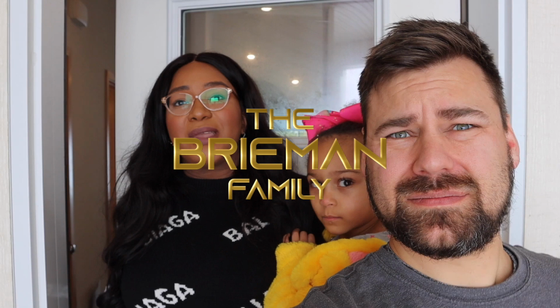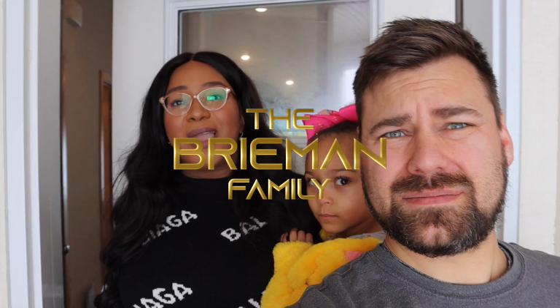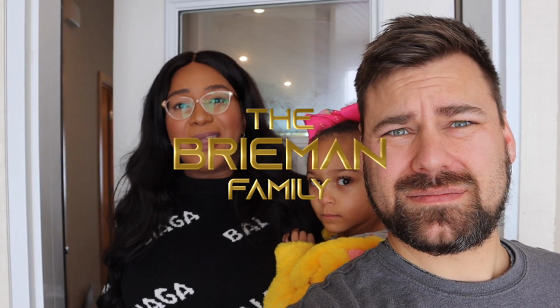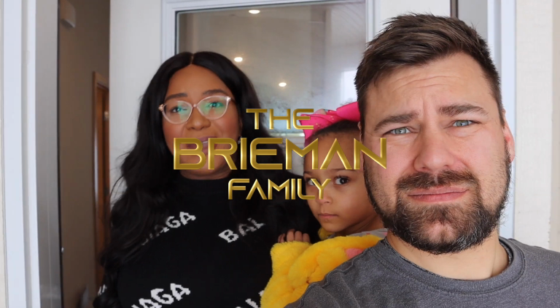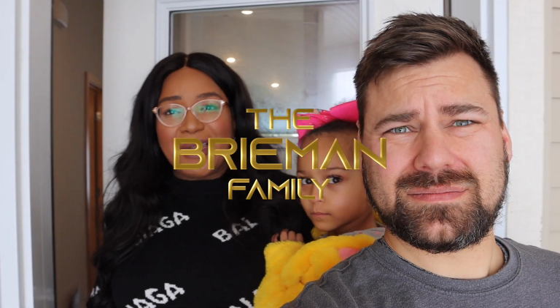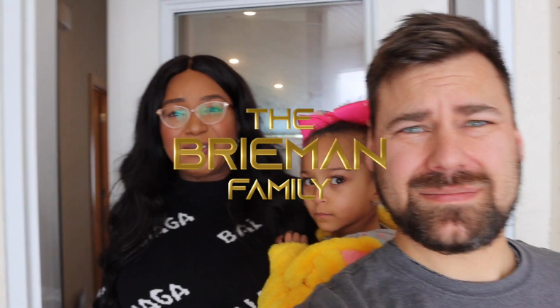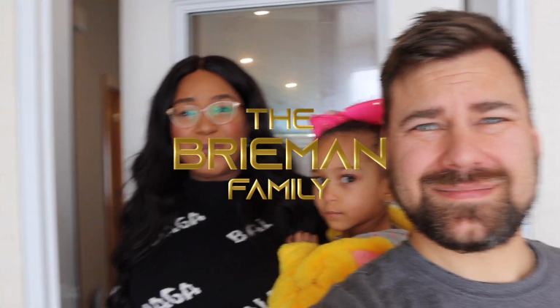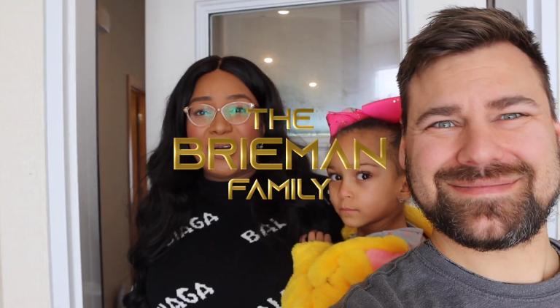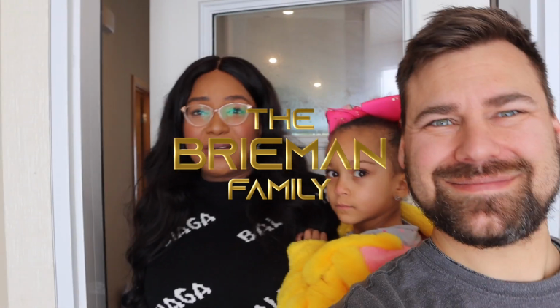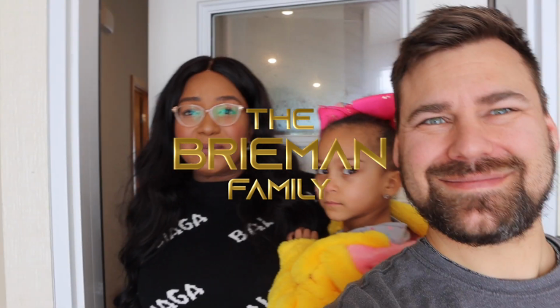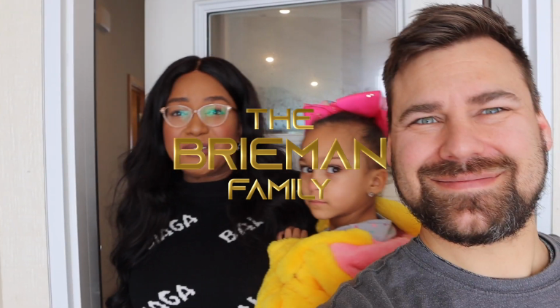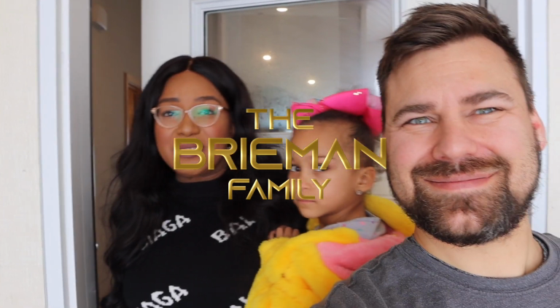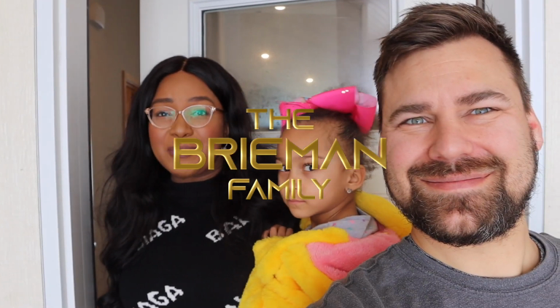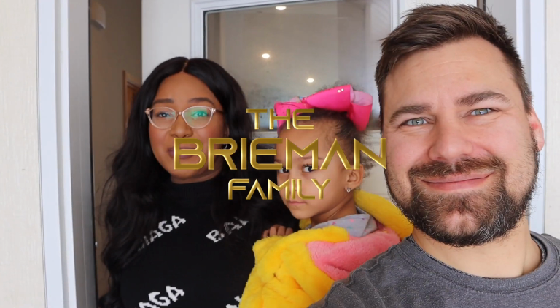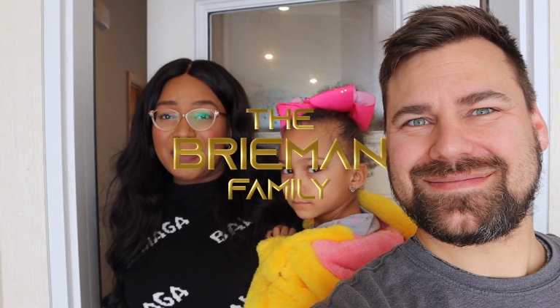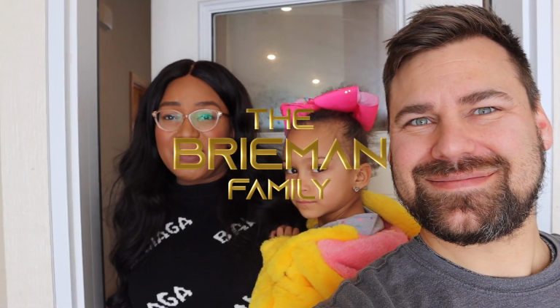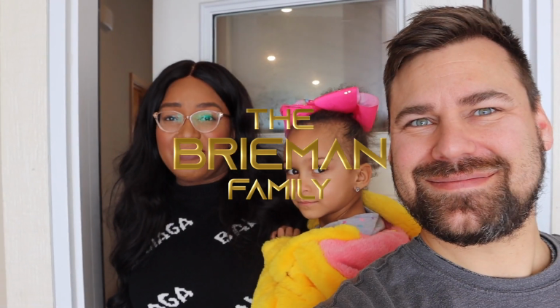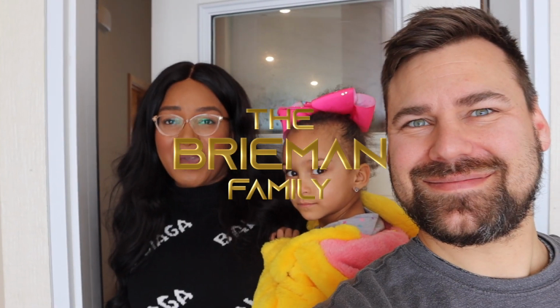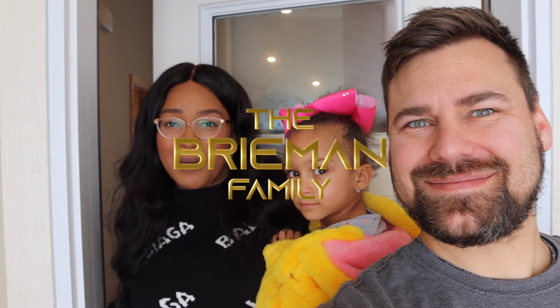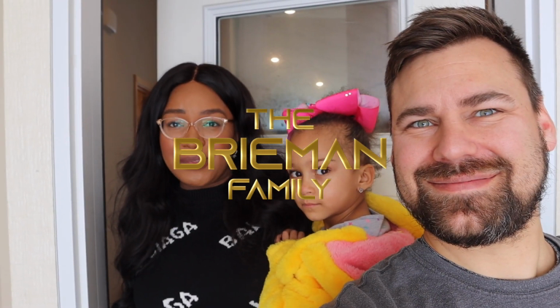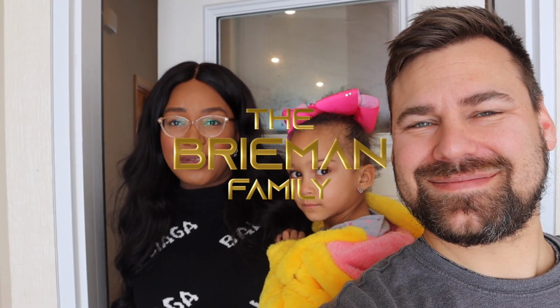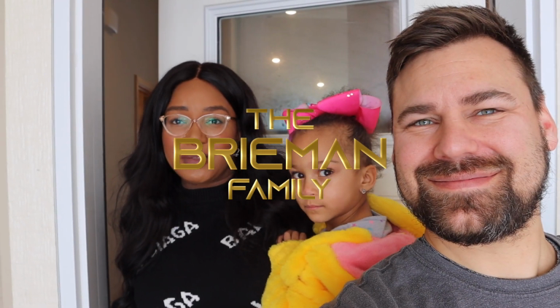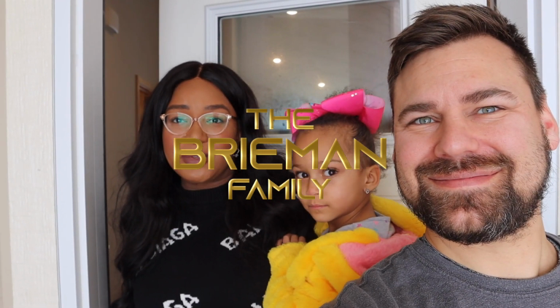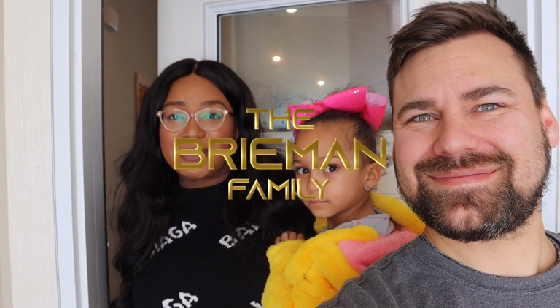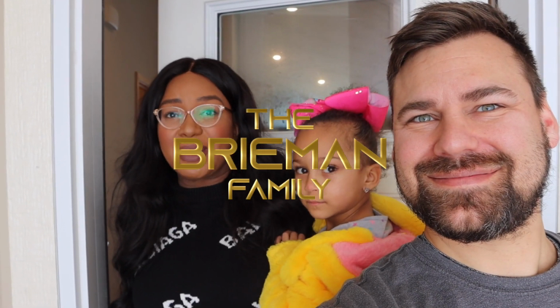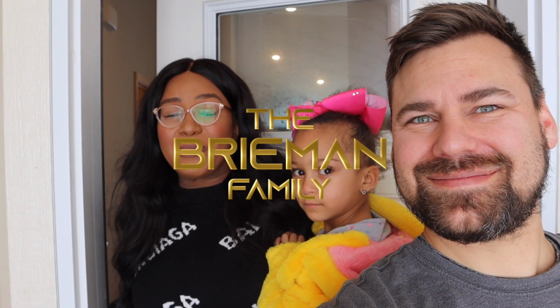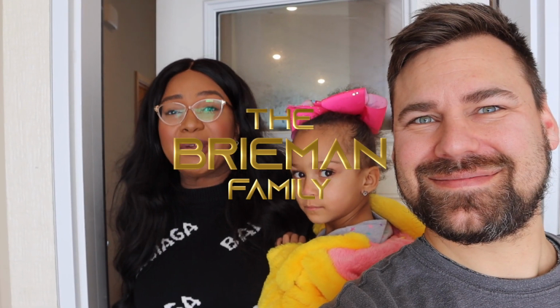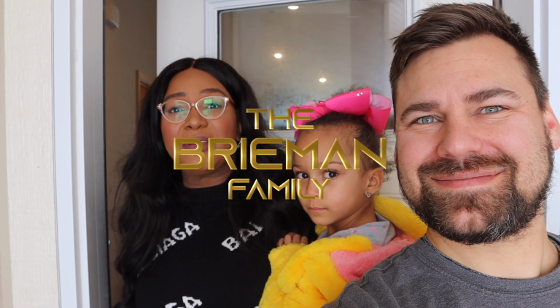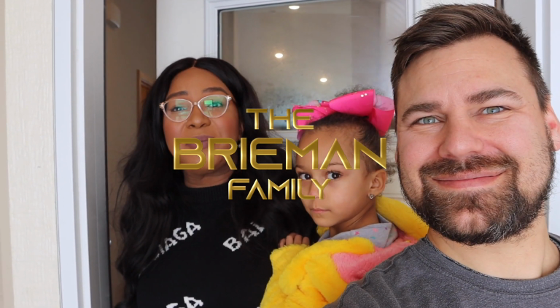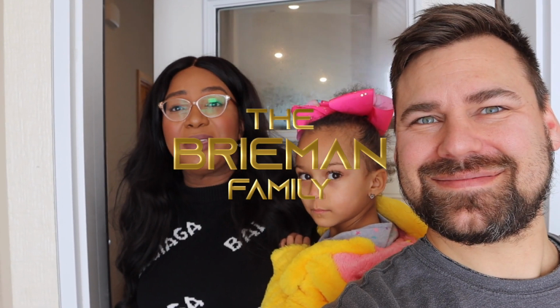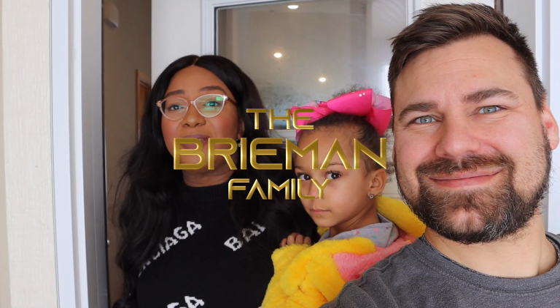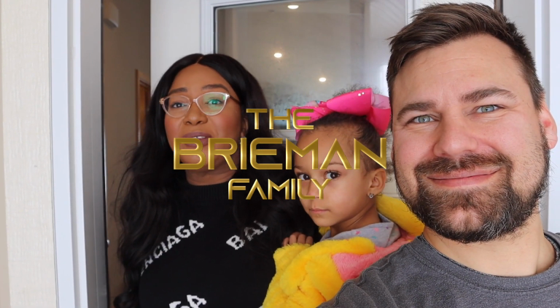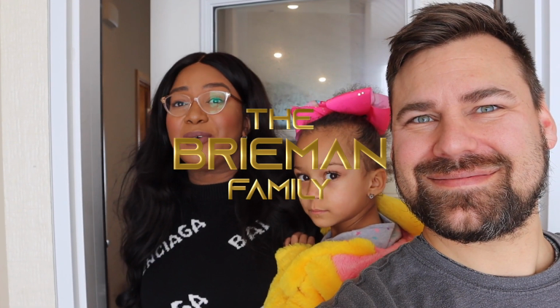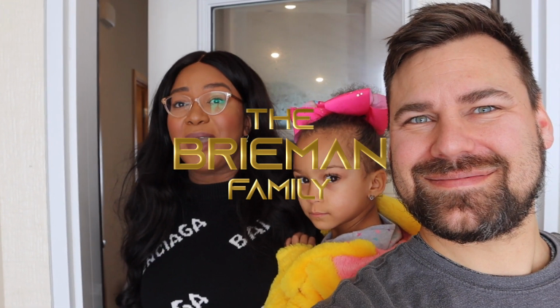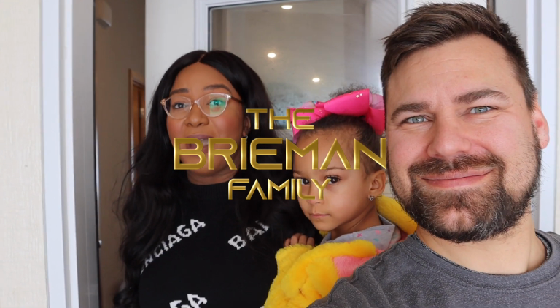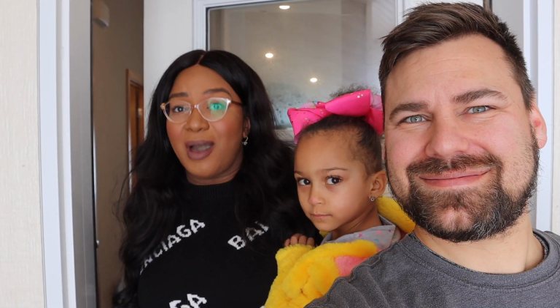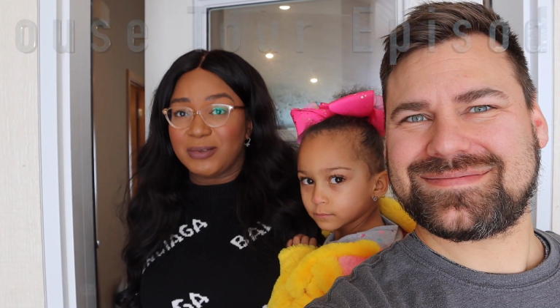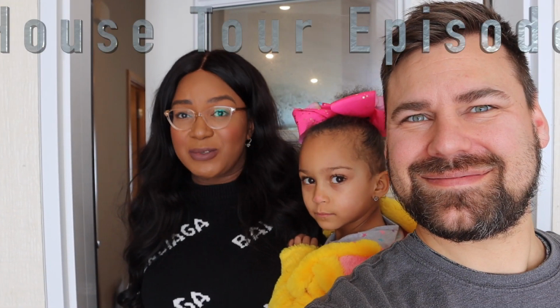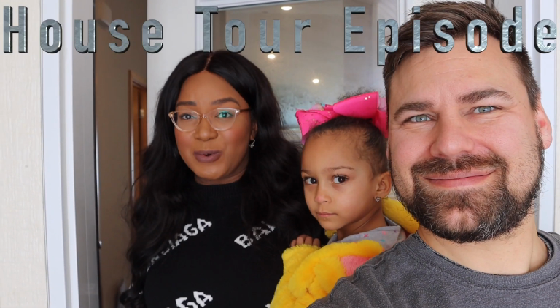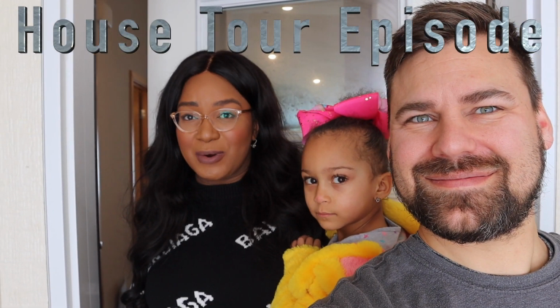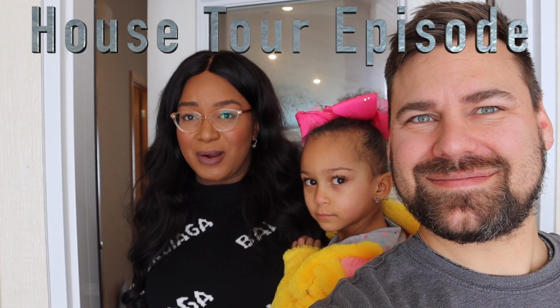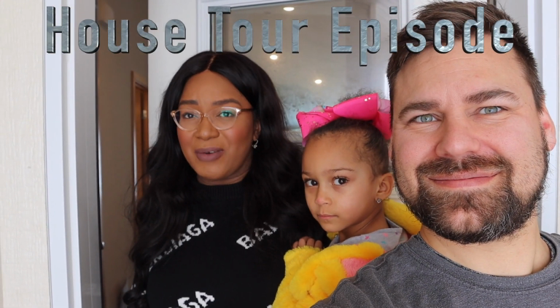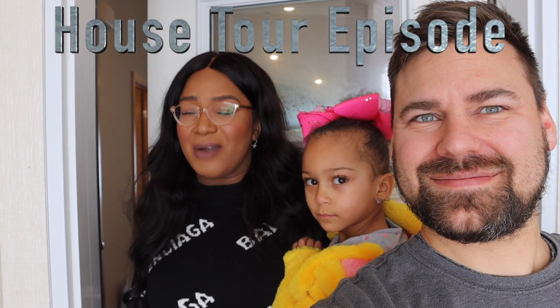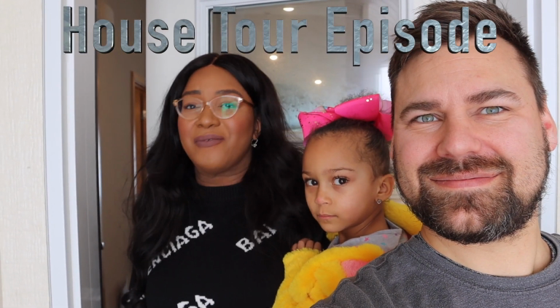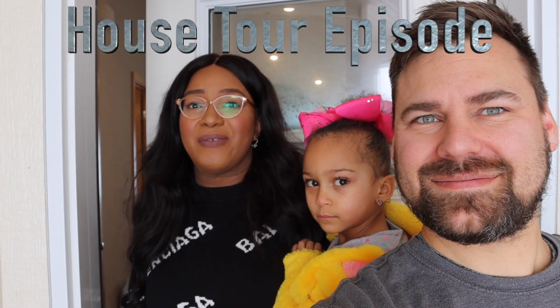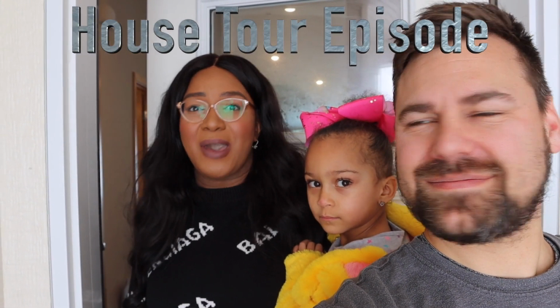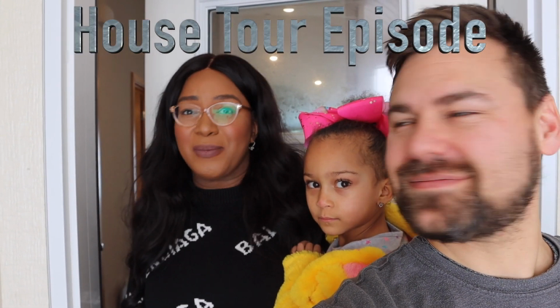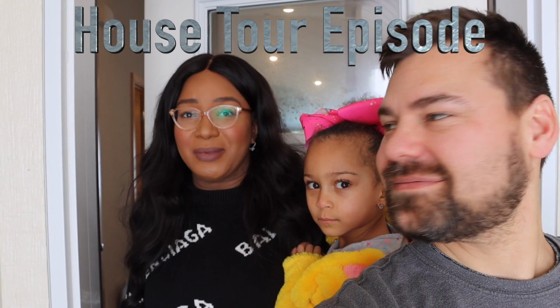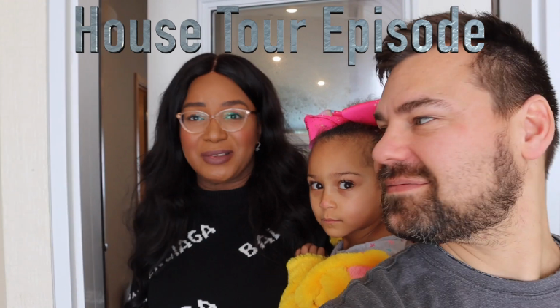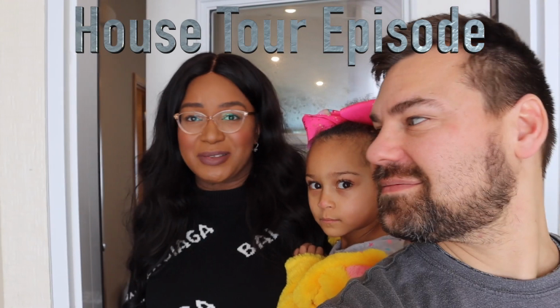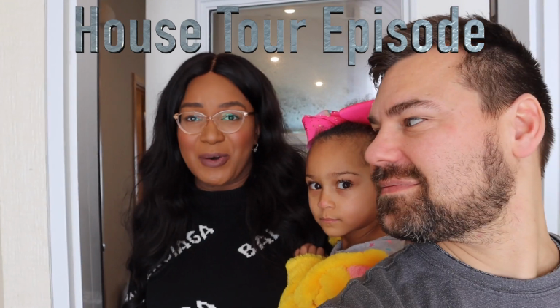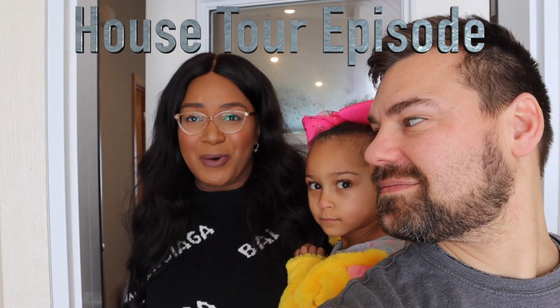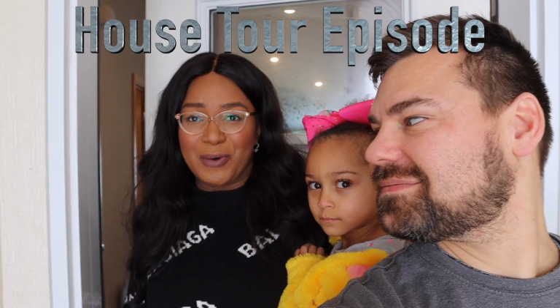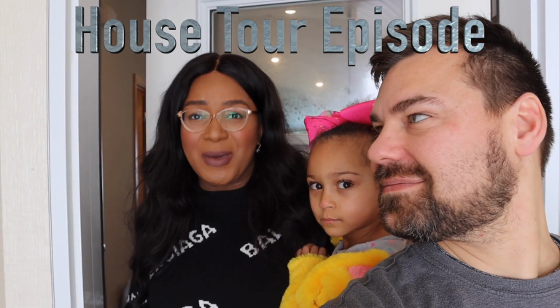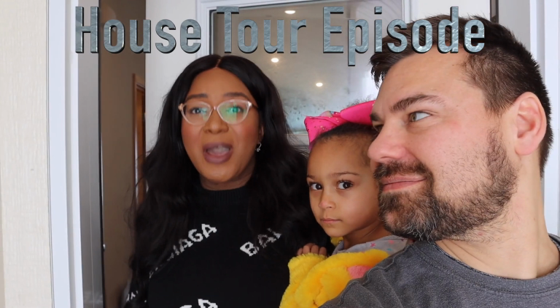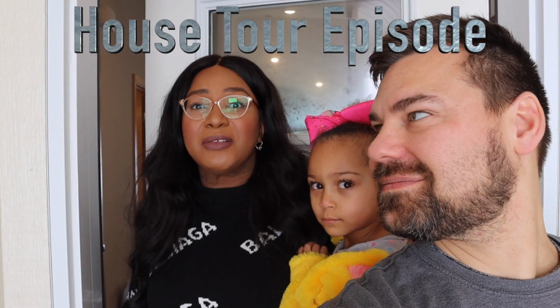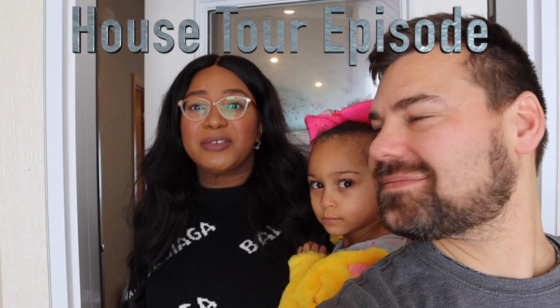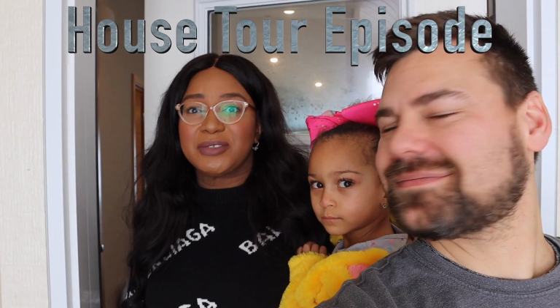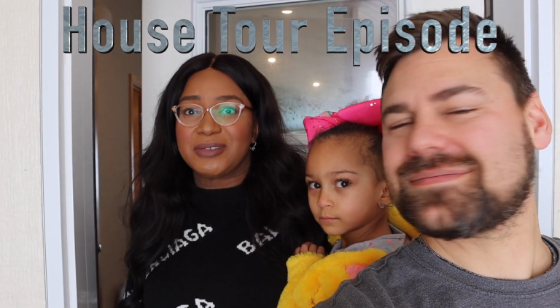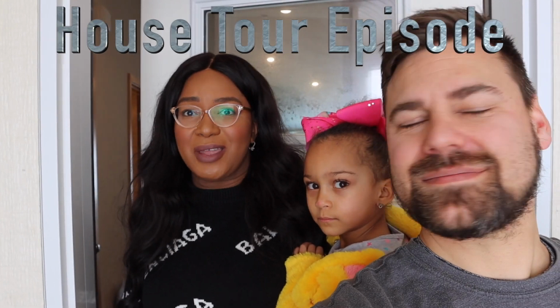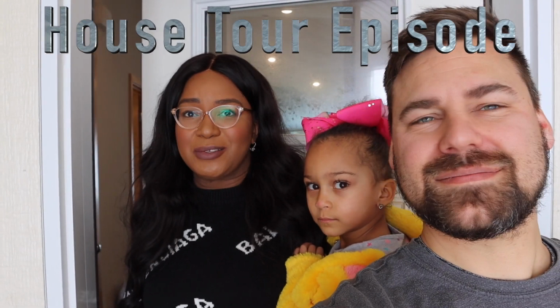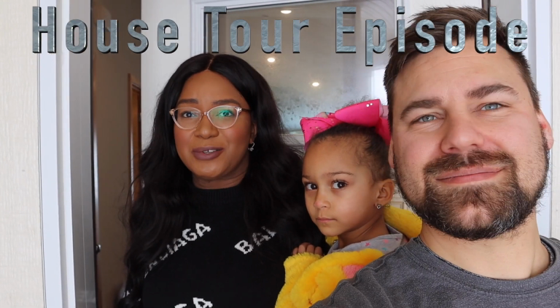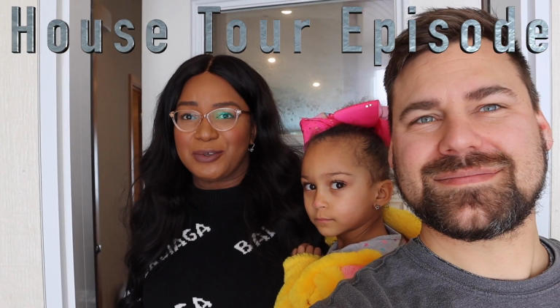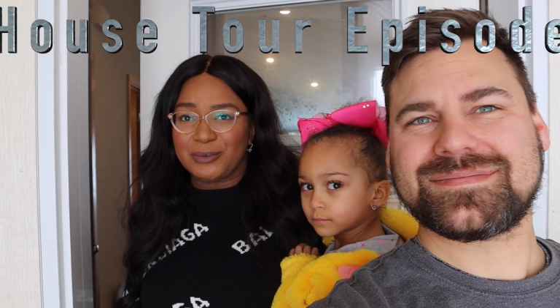Hey guys, welcome to the Bremen family! Today we're going to be giving you a house tour of our fabulous home, so stay tuned.